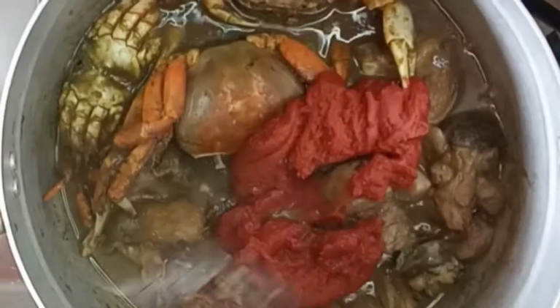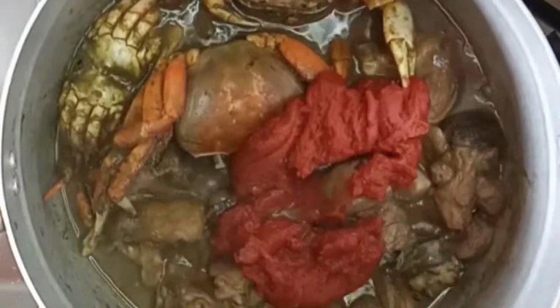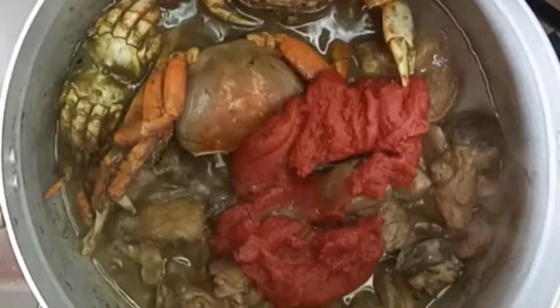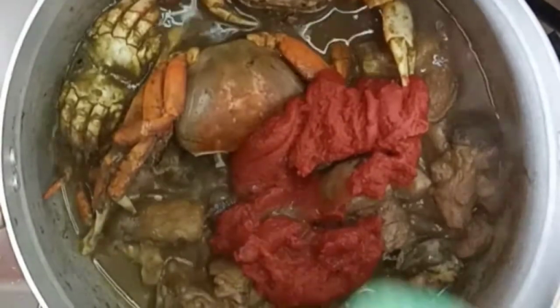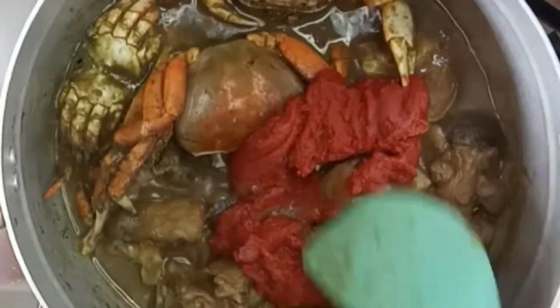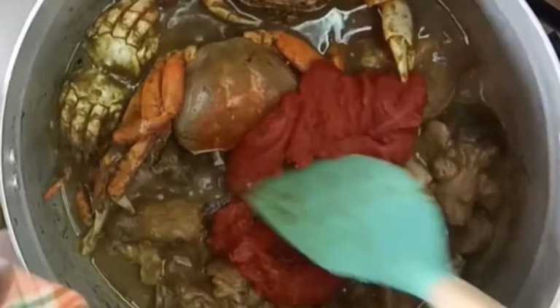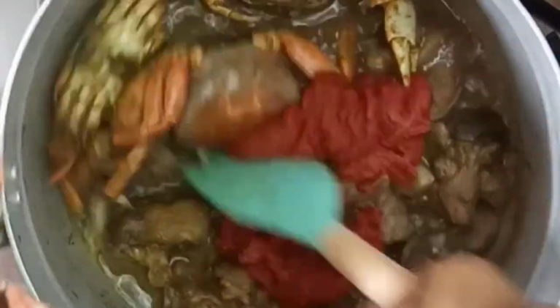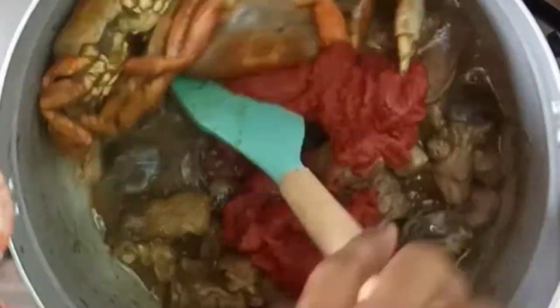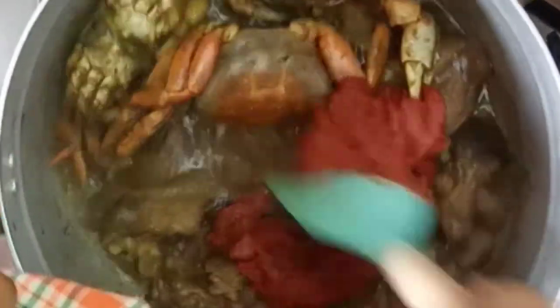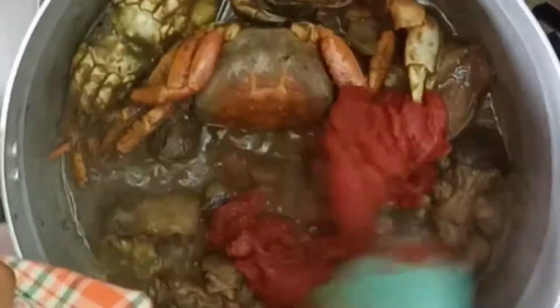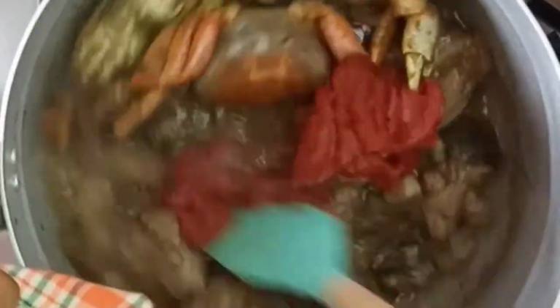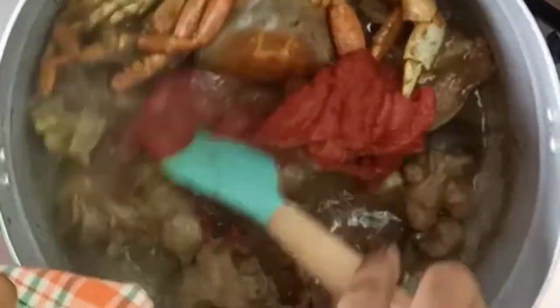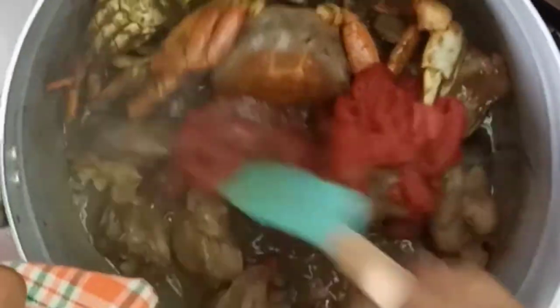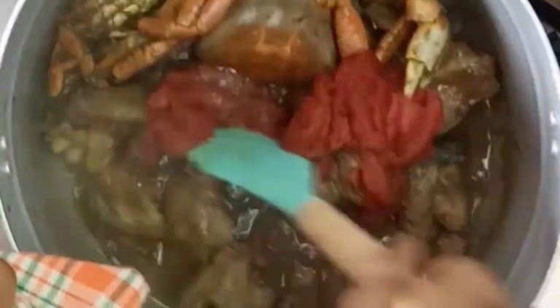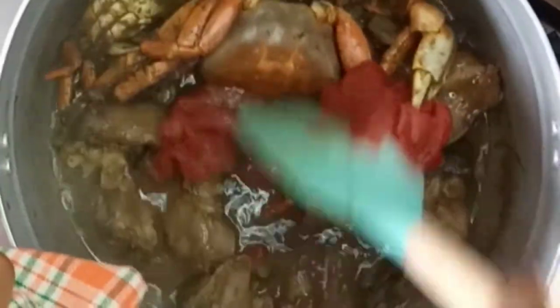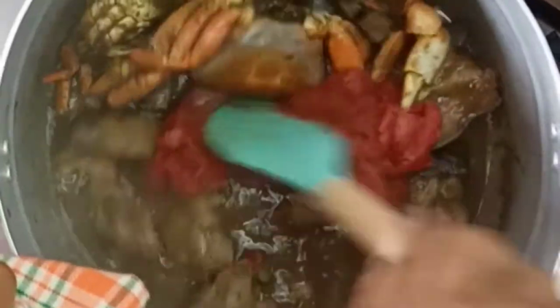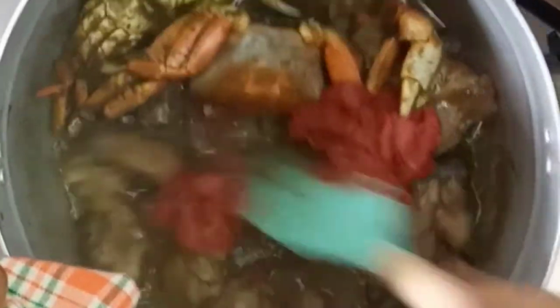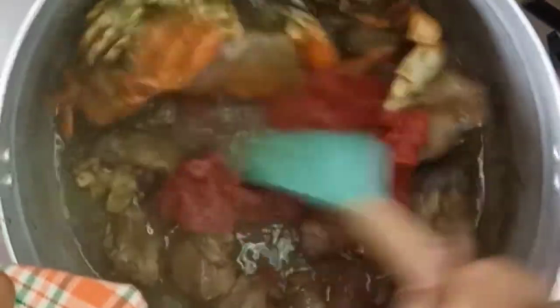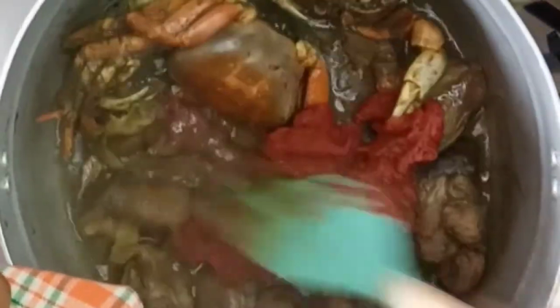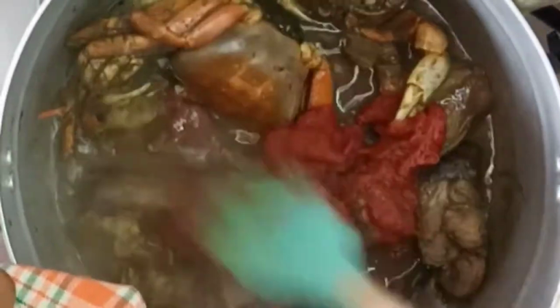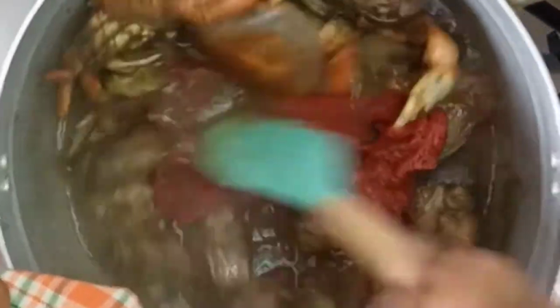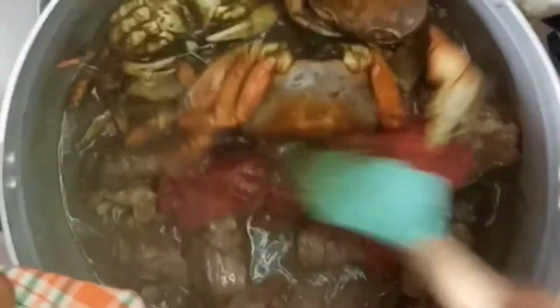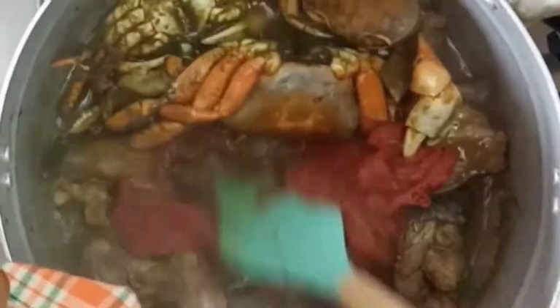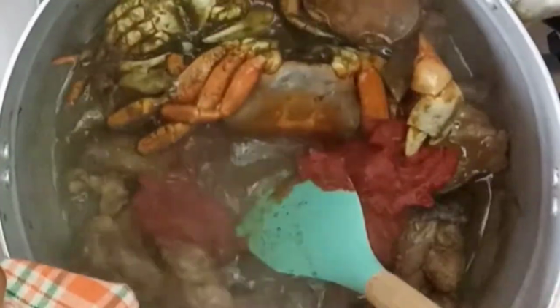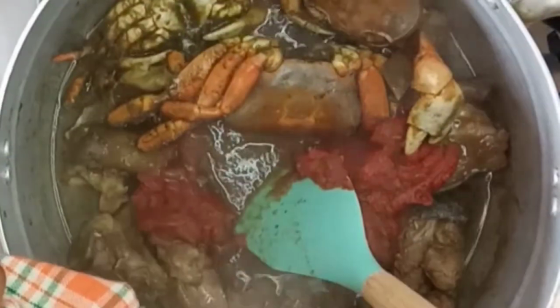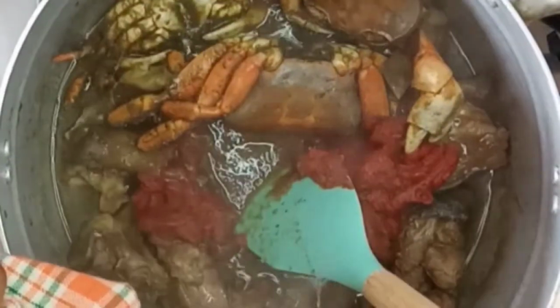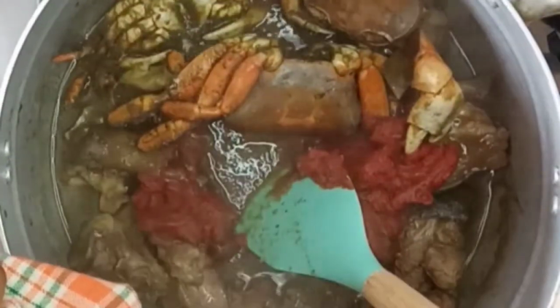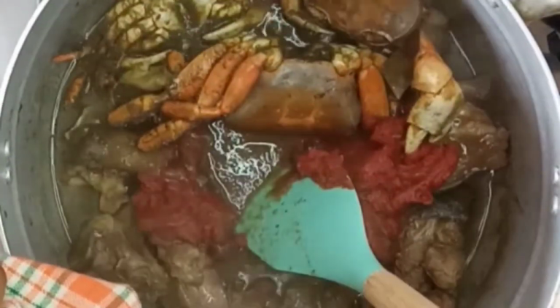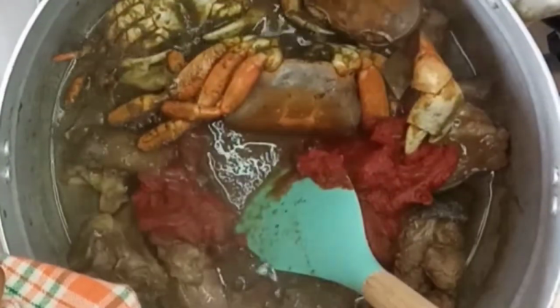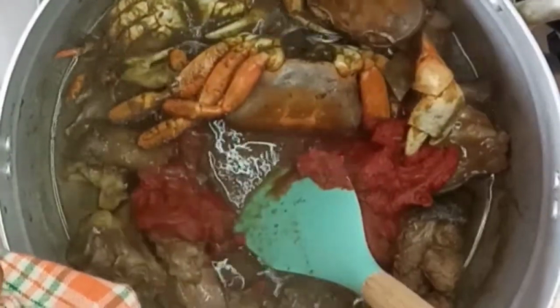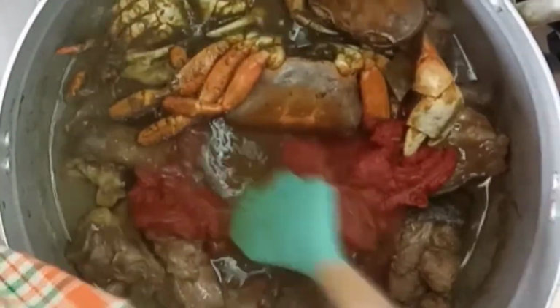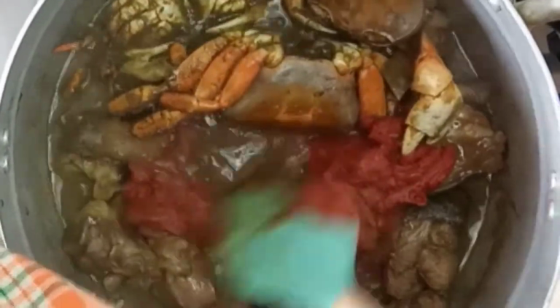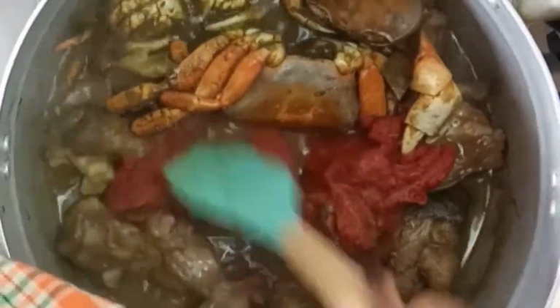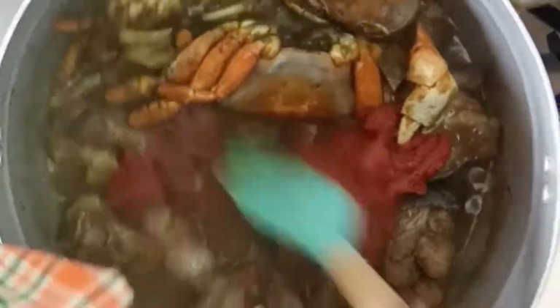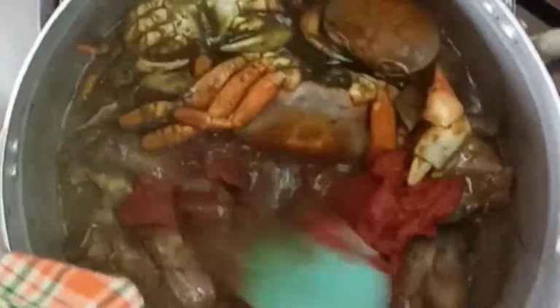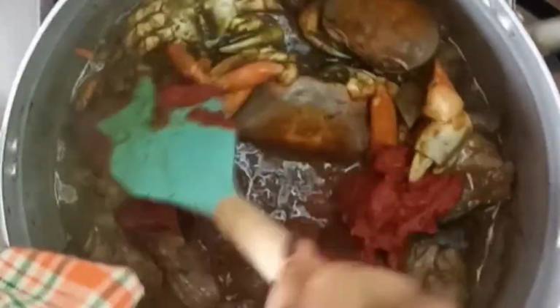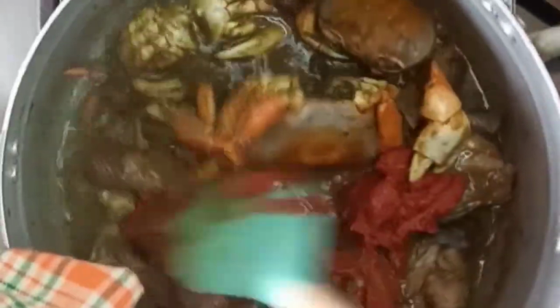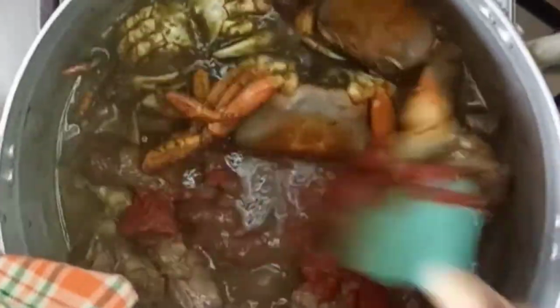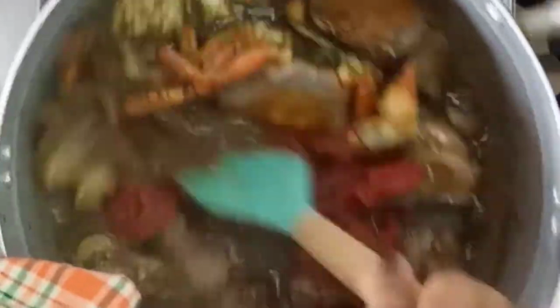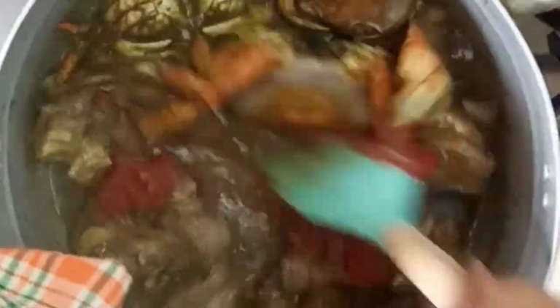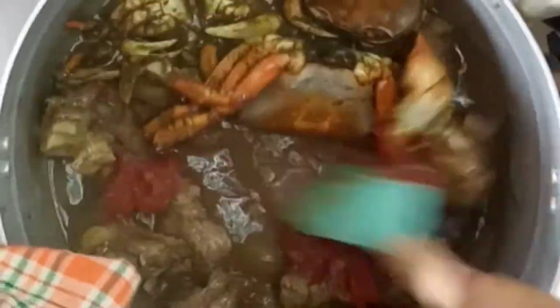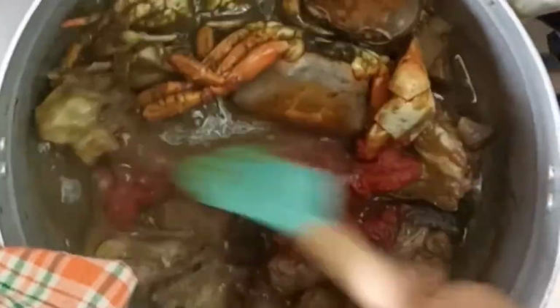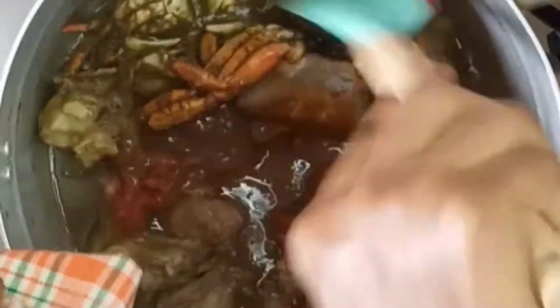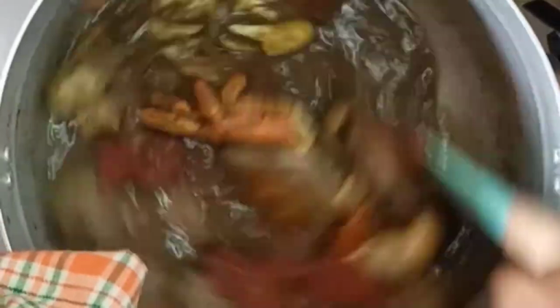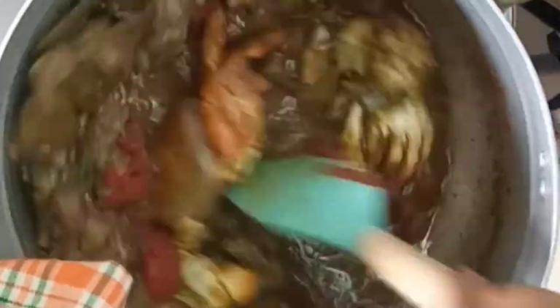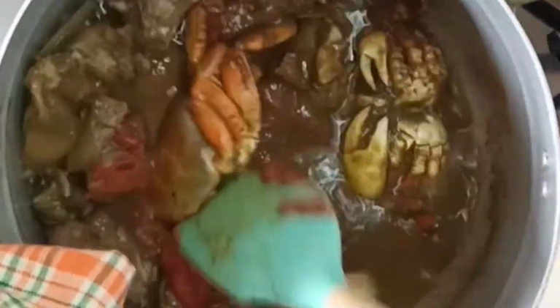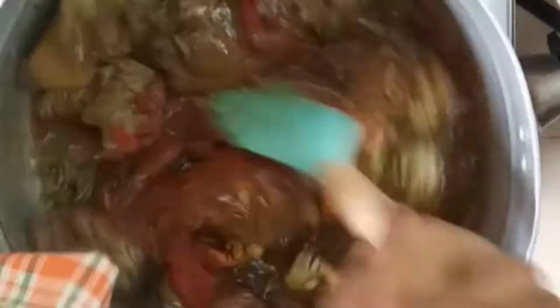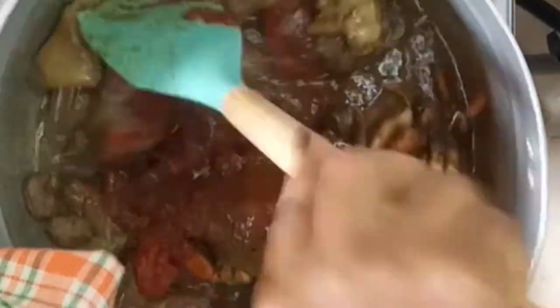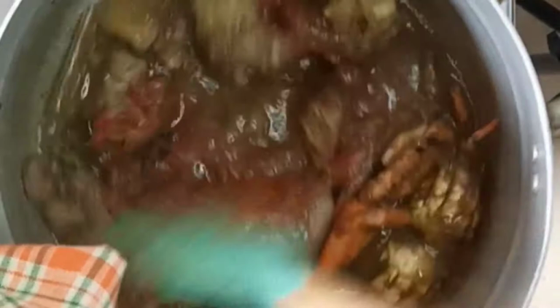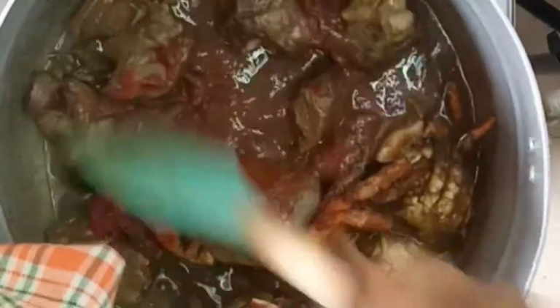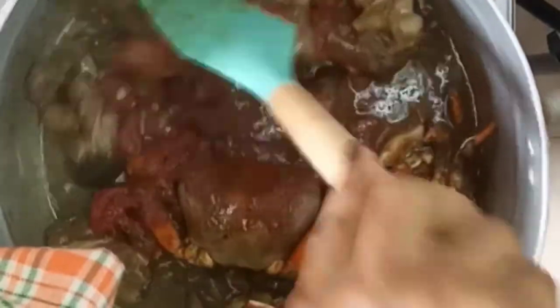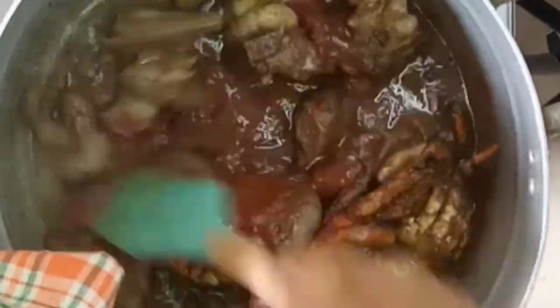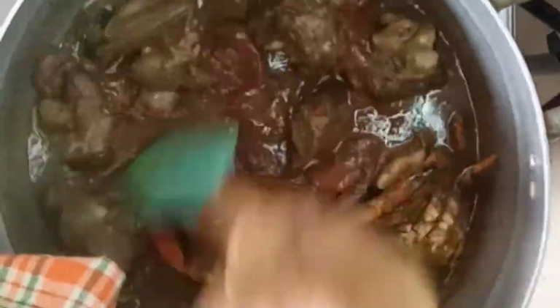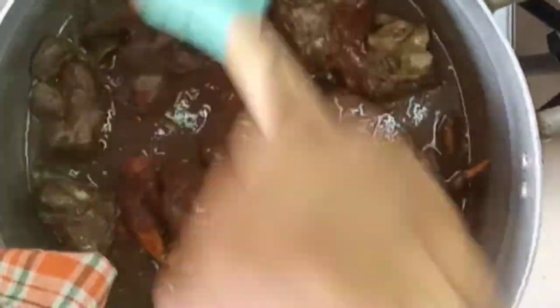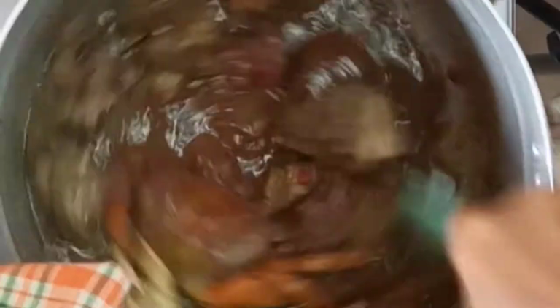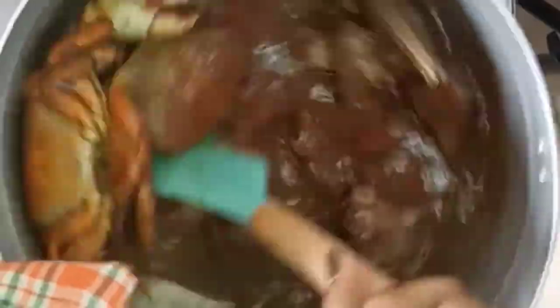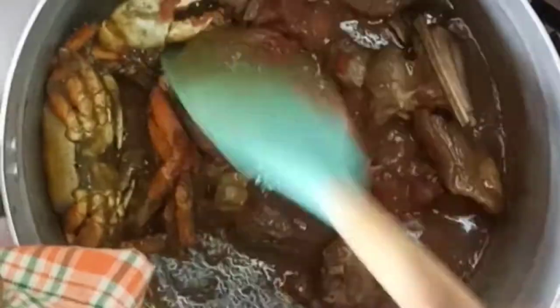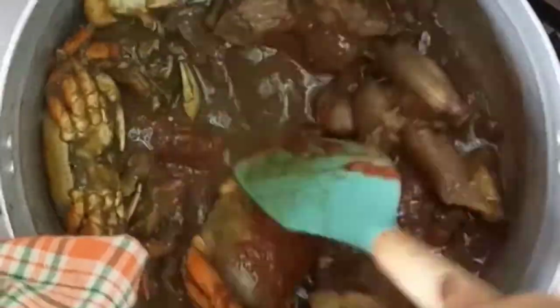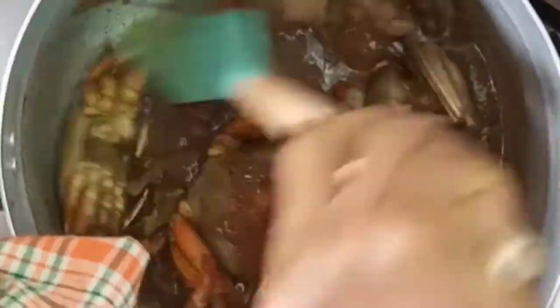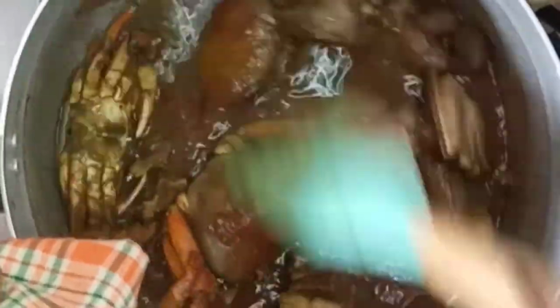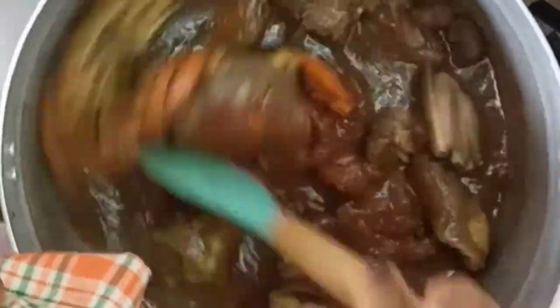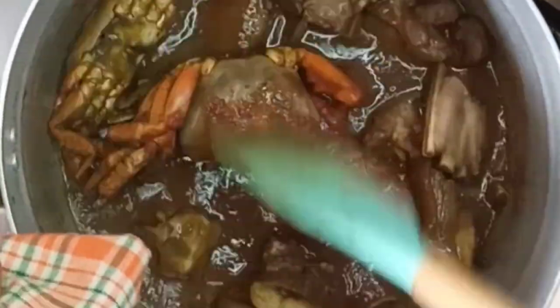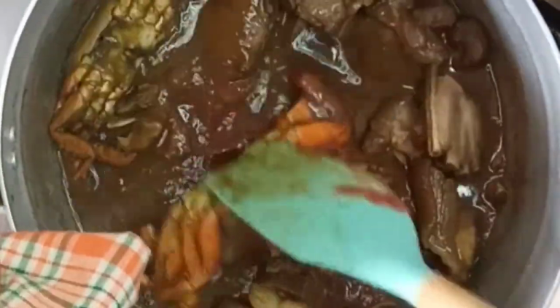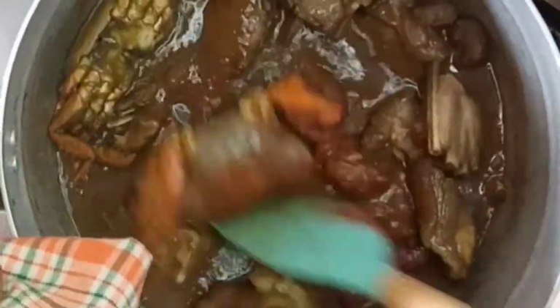I'll allow the tomato puree to cook together with the meat.